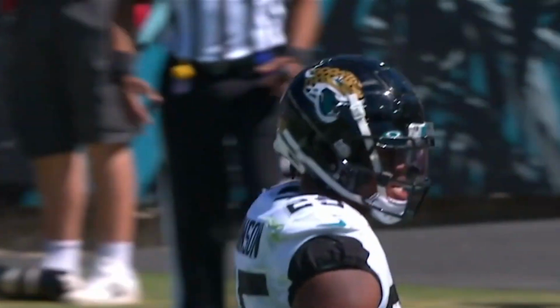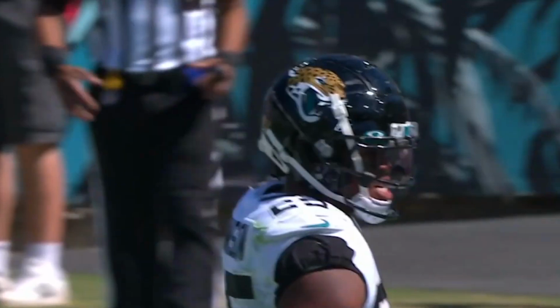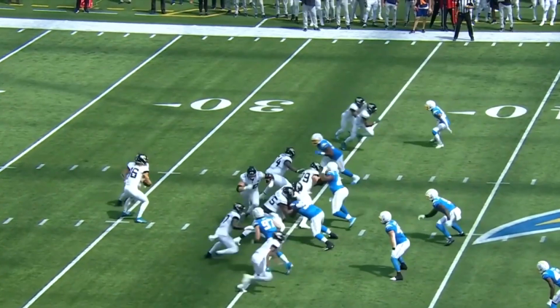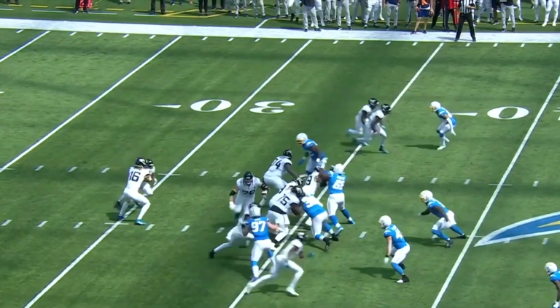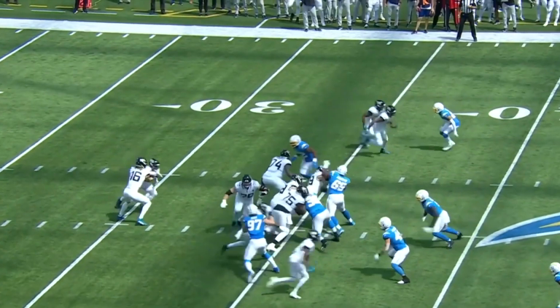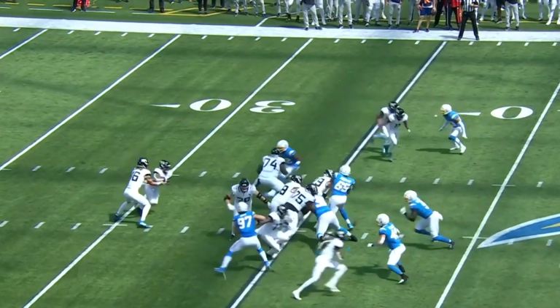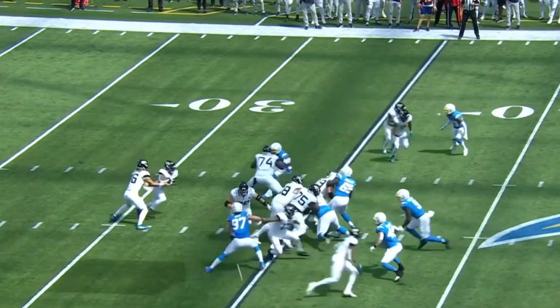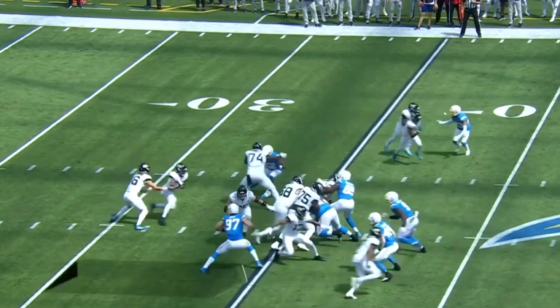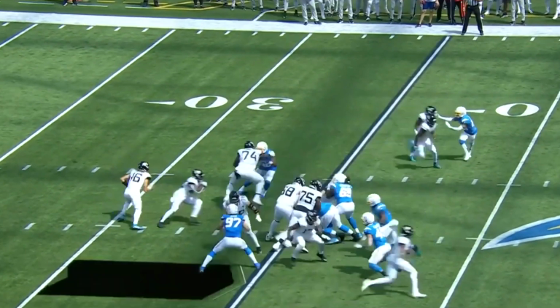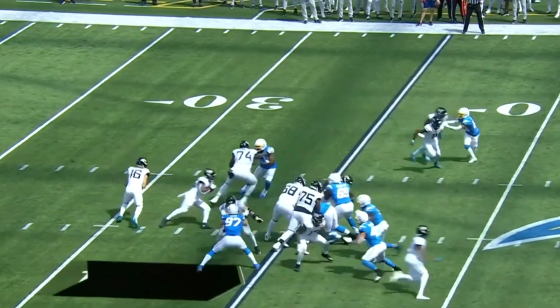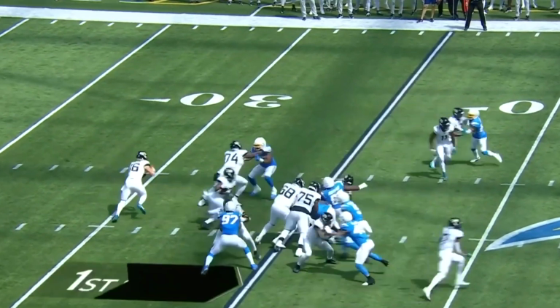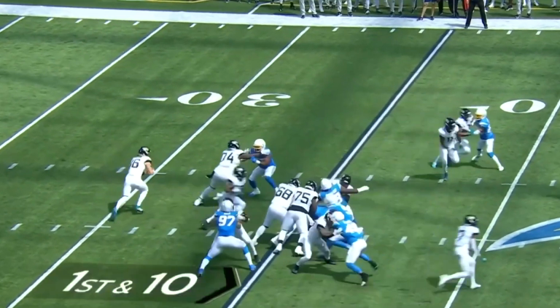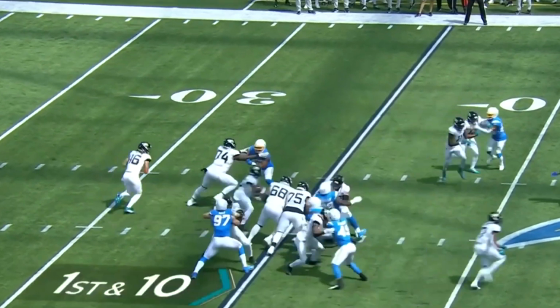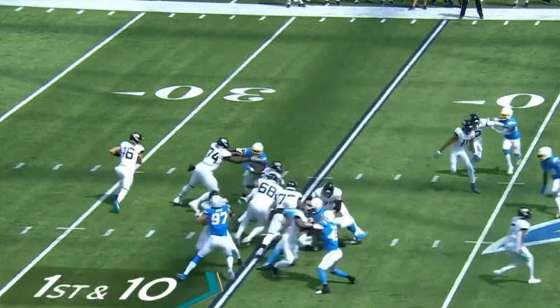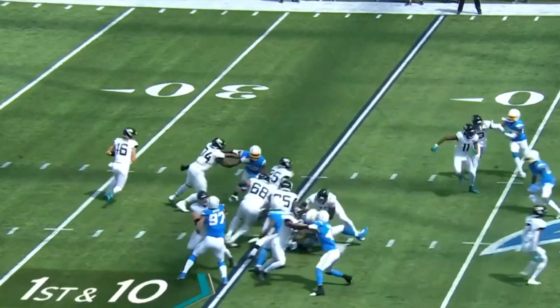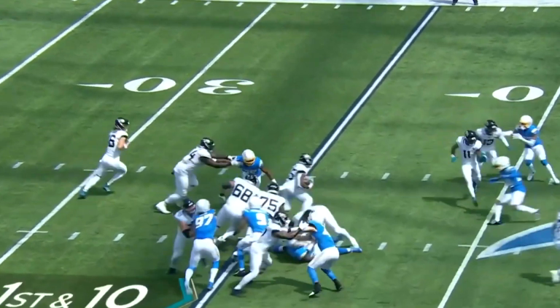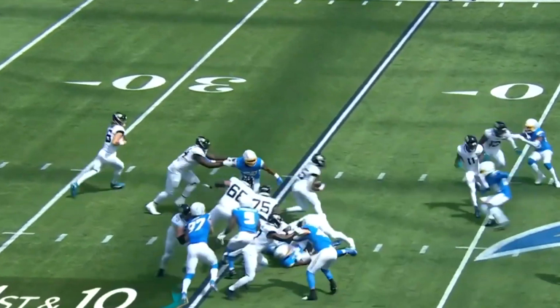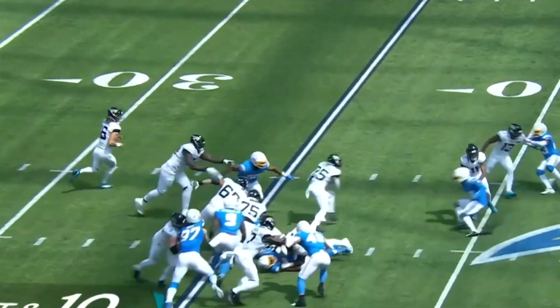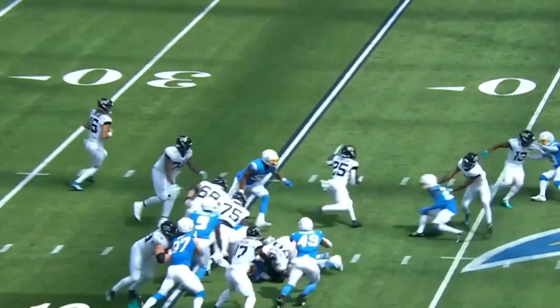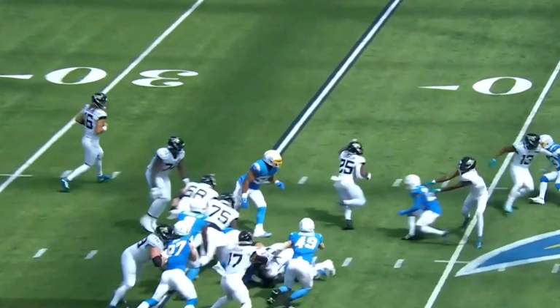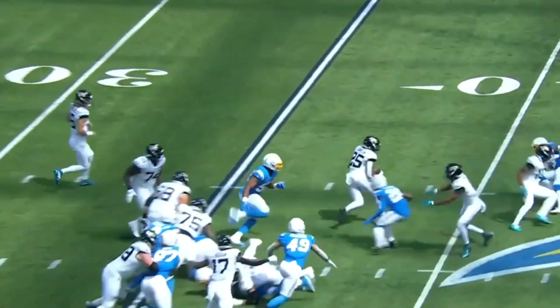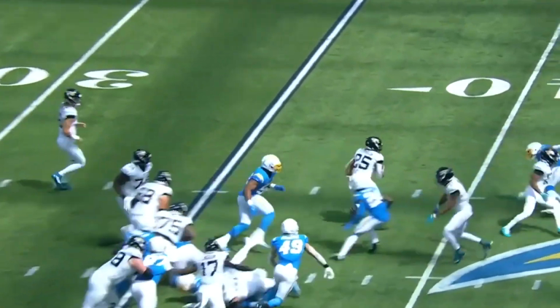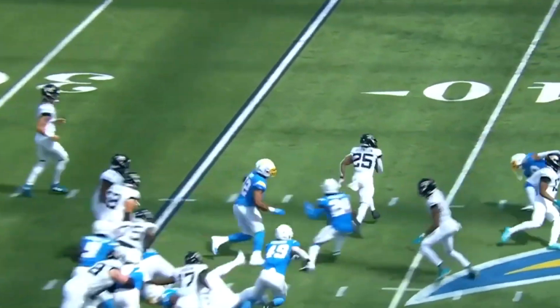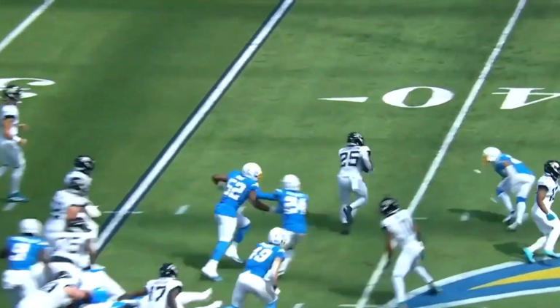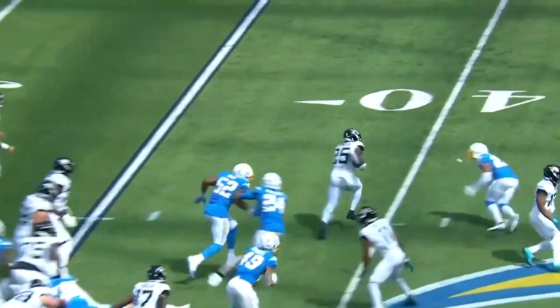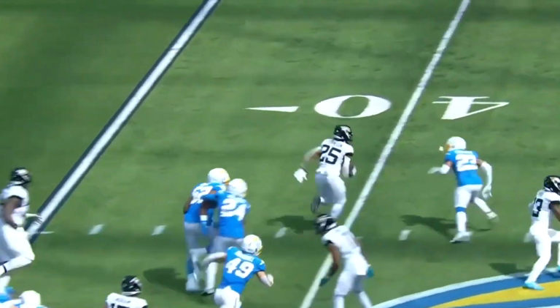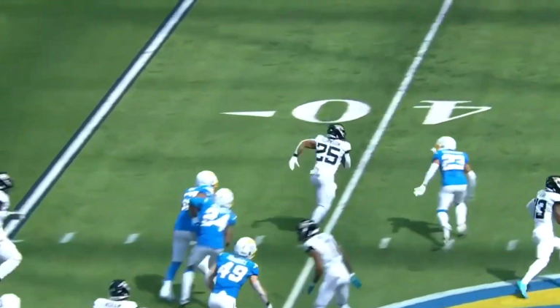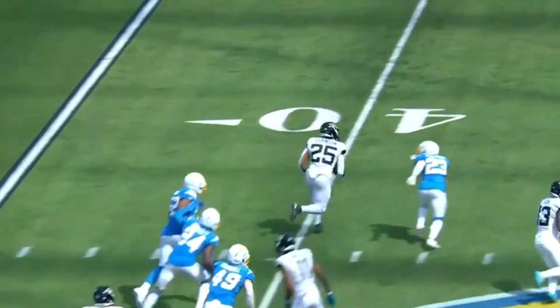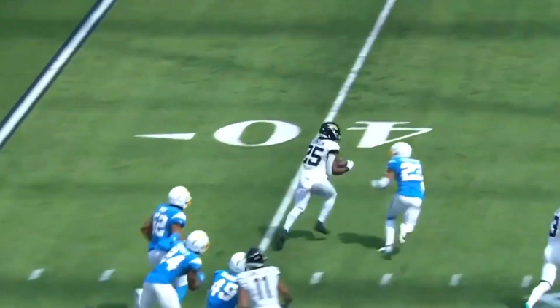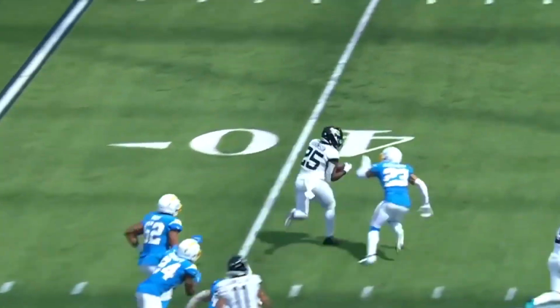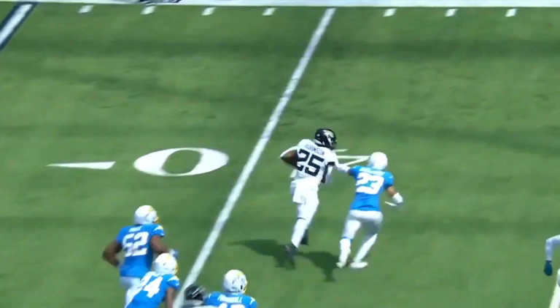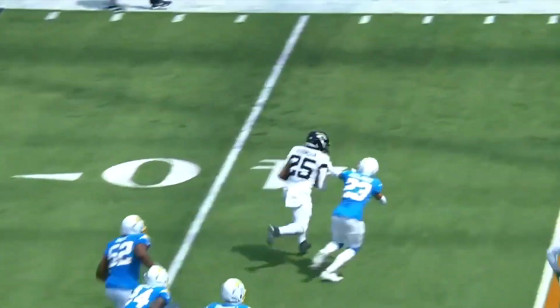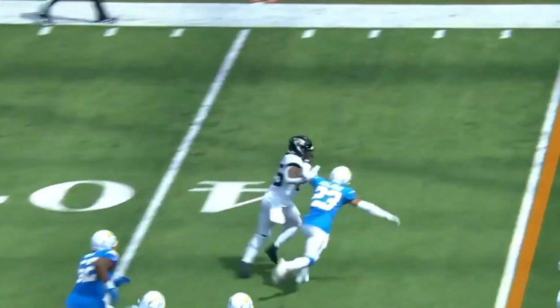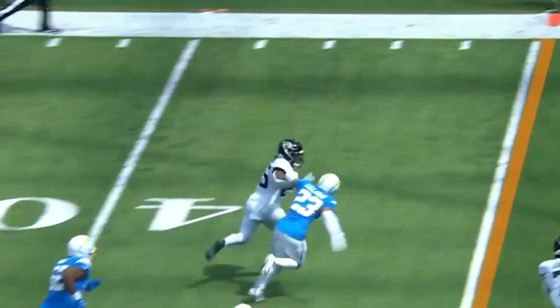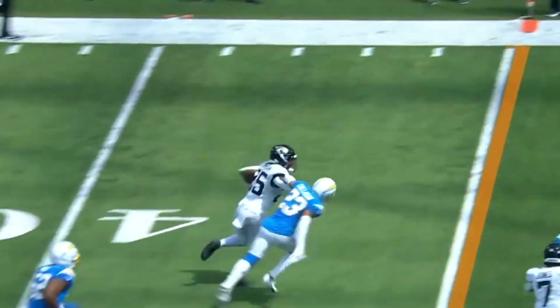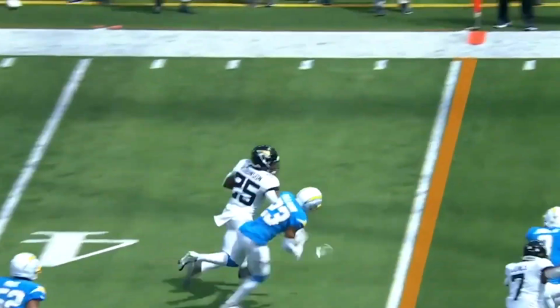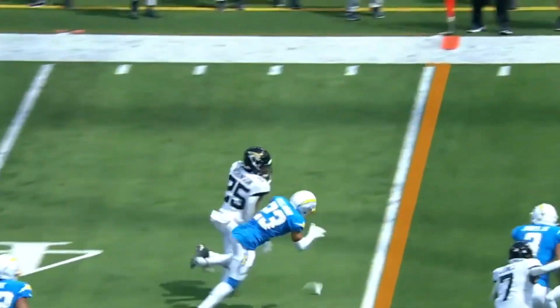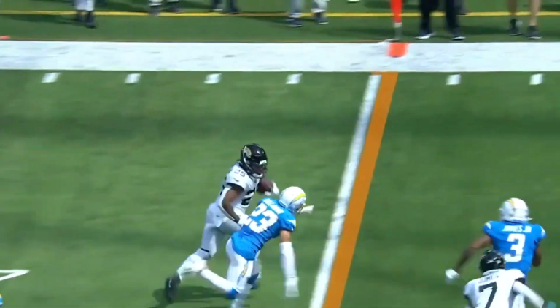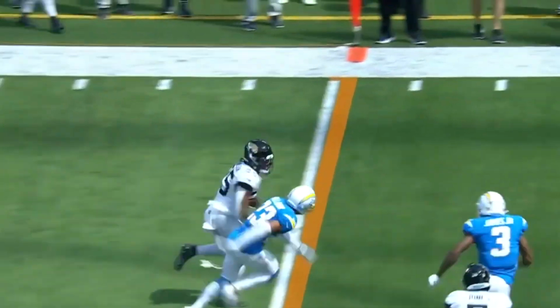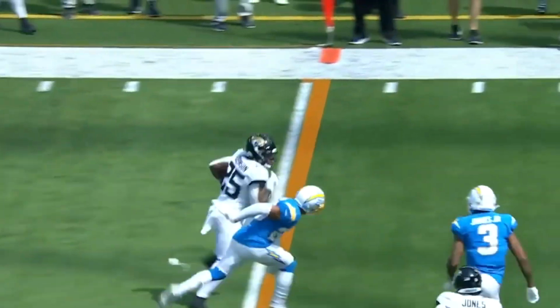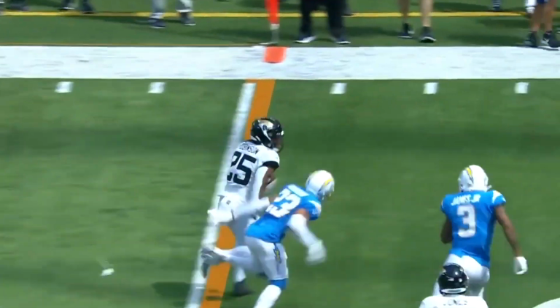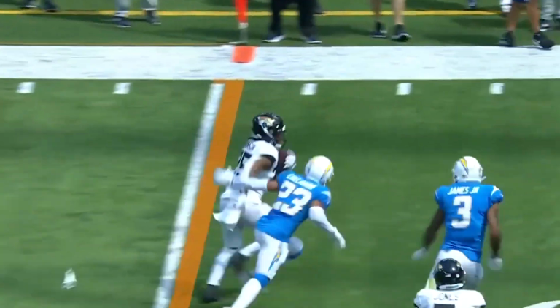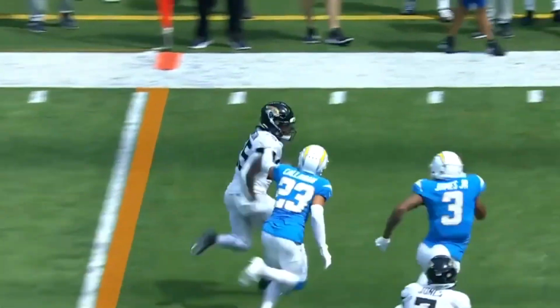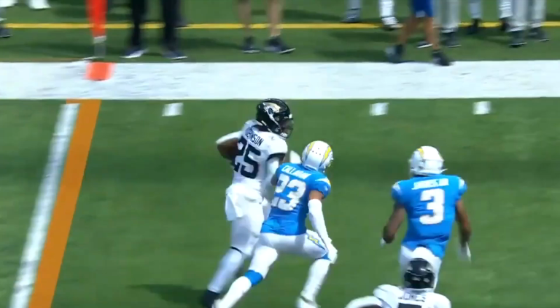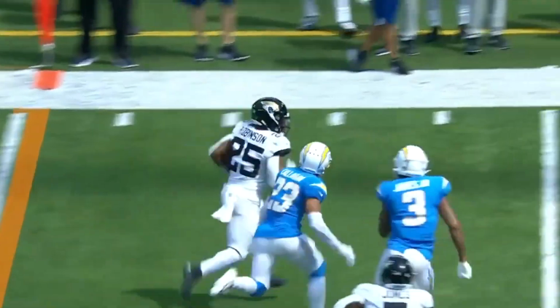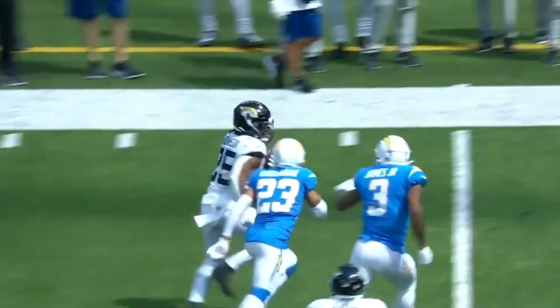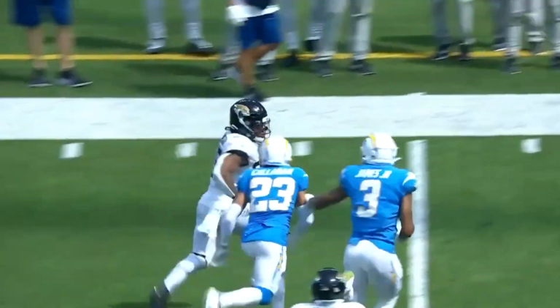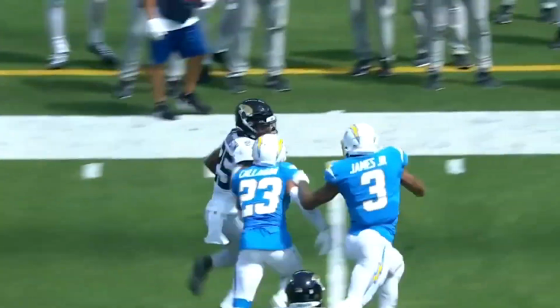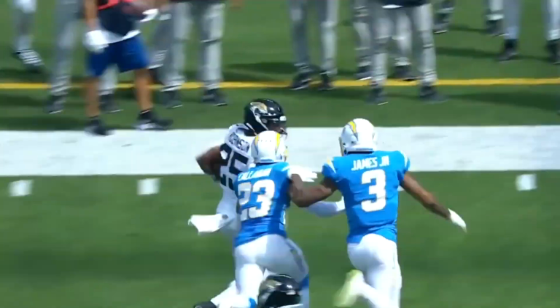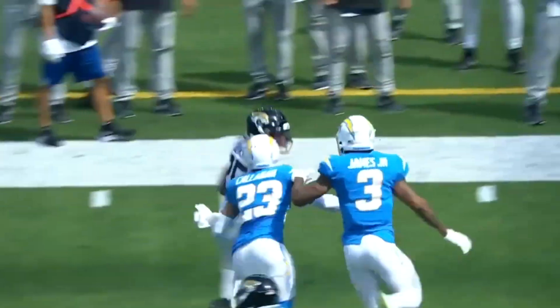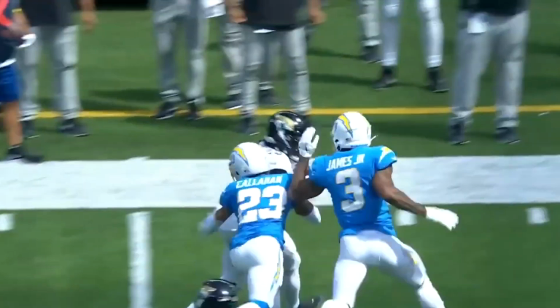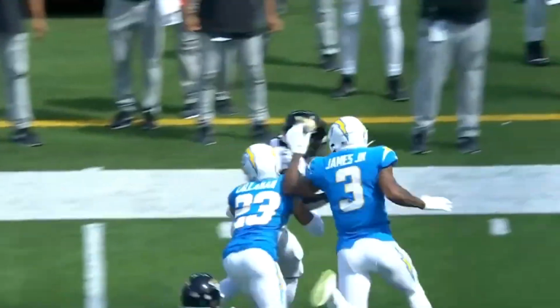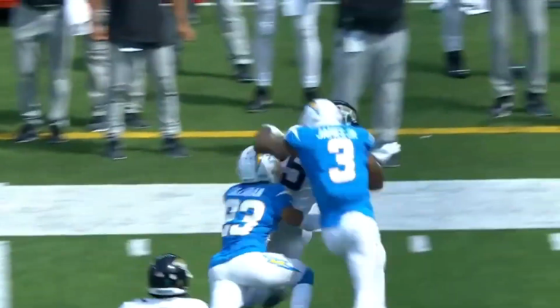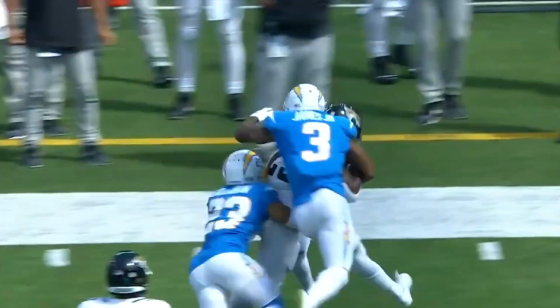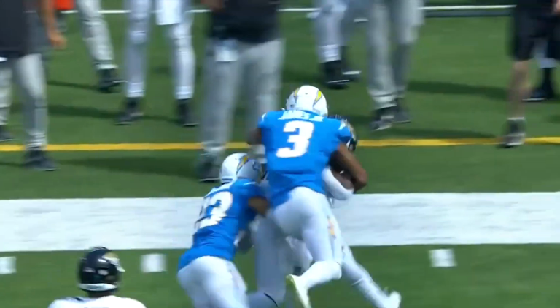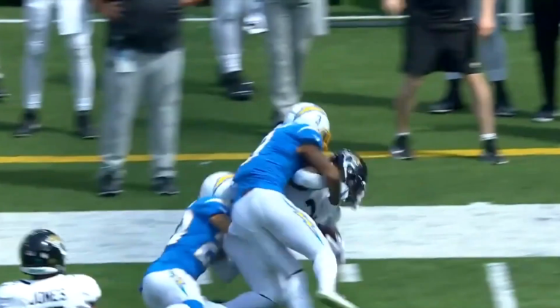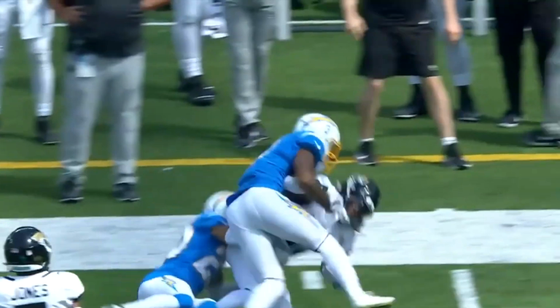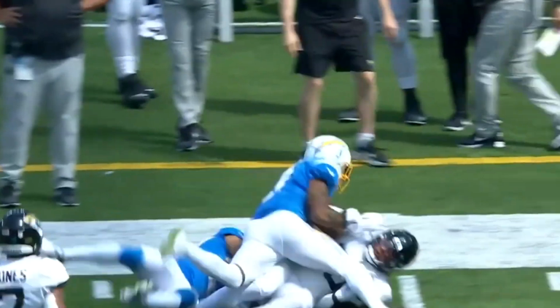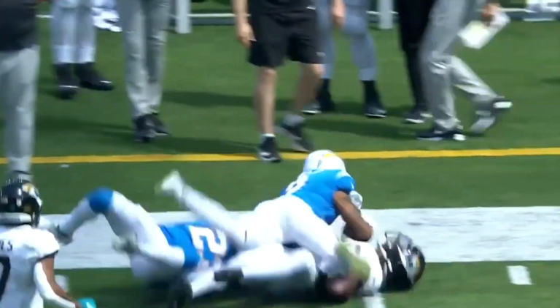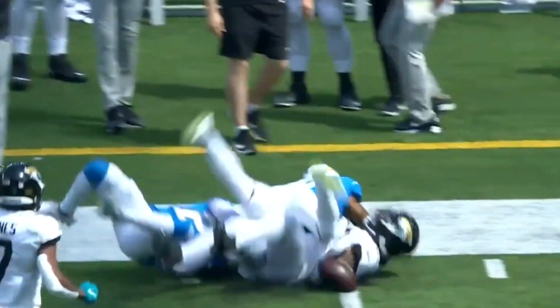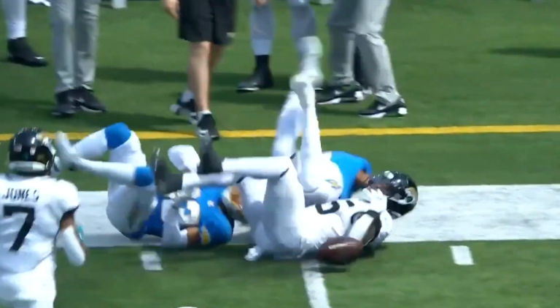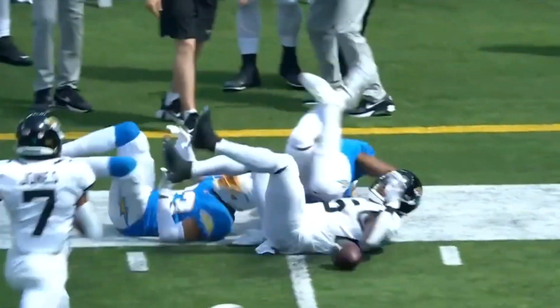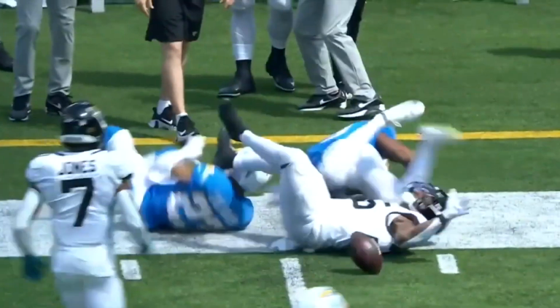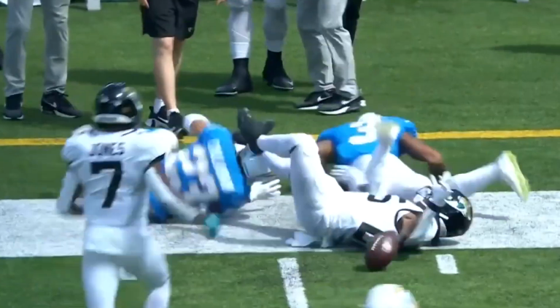James Robinson in the backfield. He gets the handoff, finds running room and breaks to the outside. First down and more across midfield.